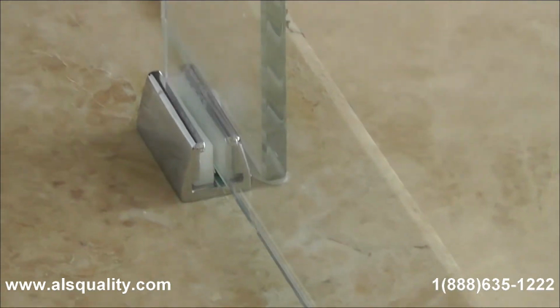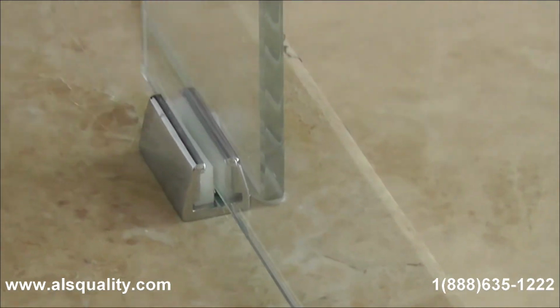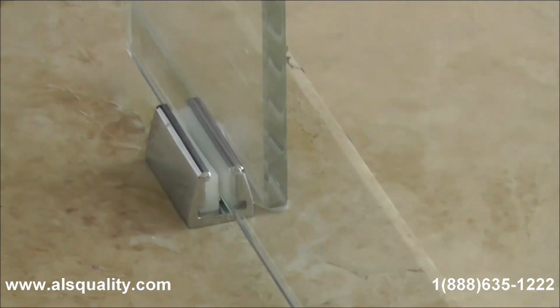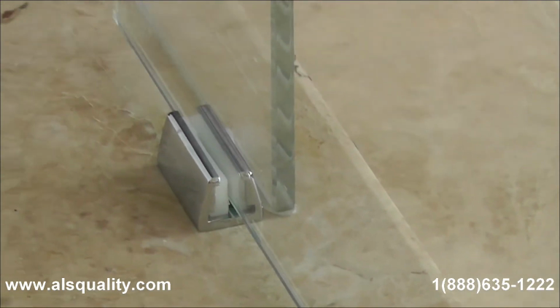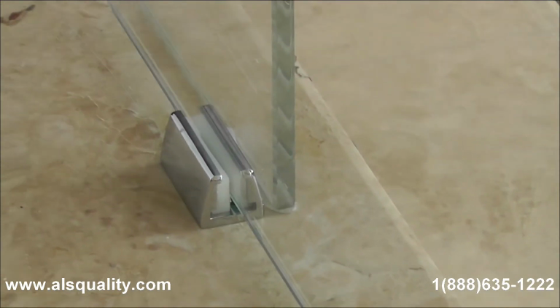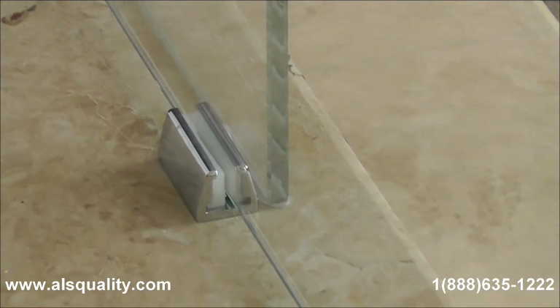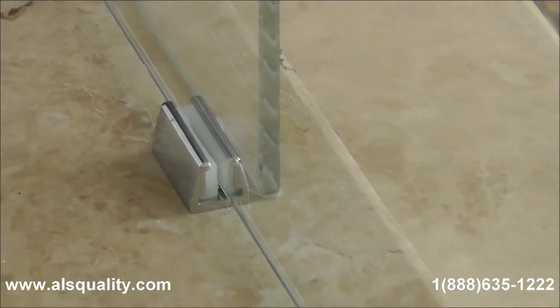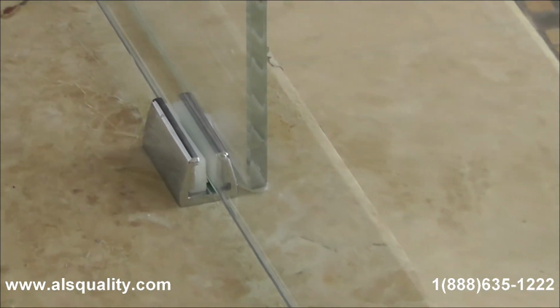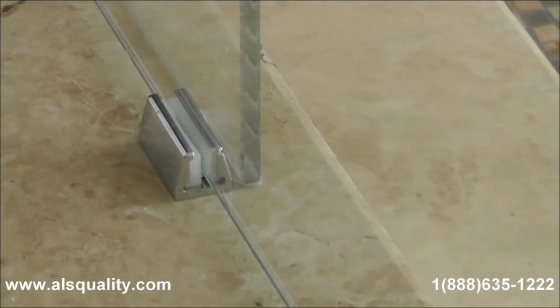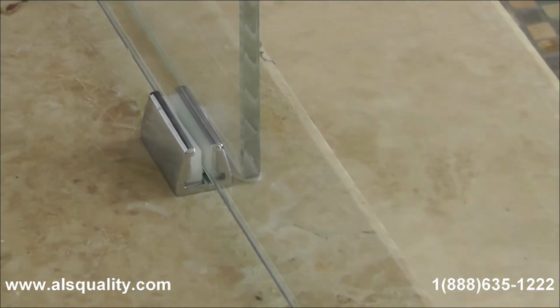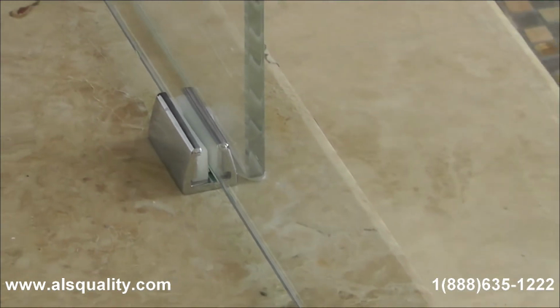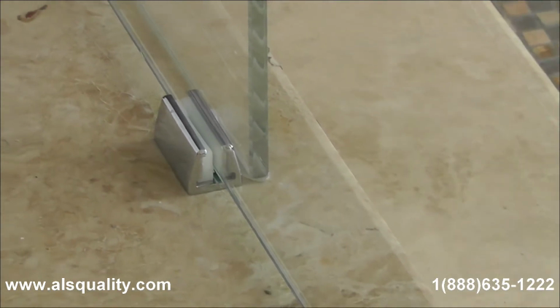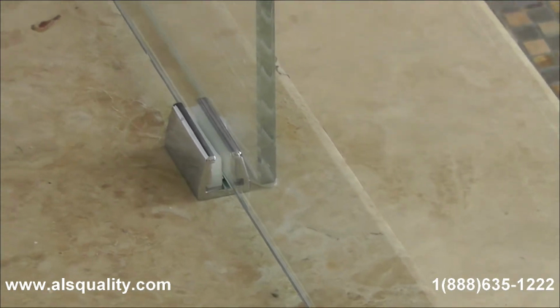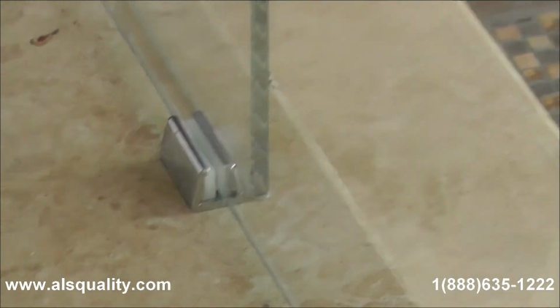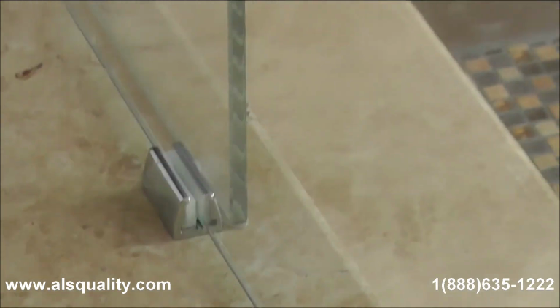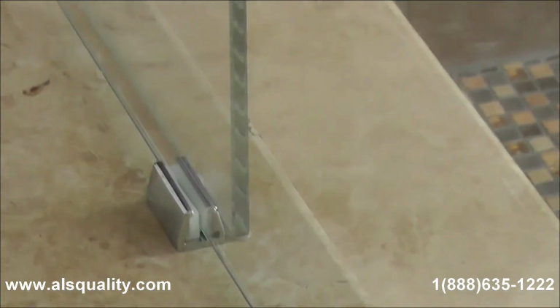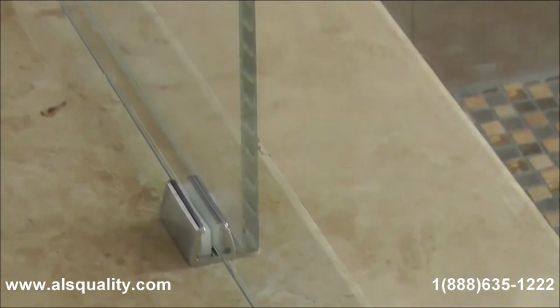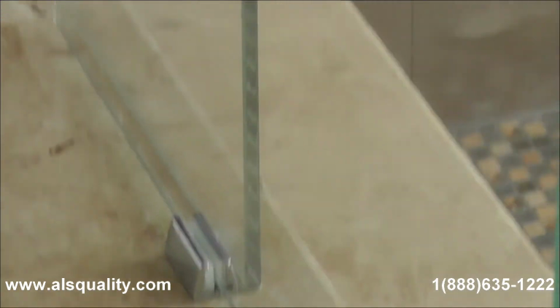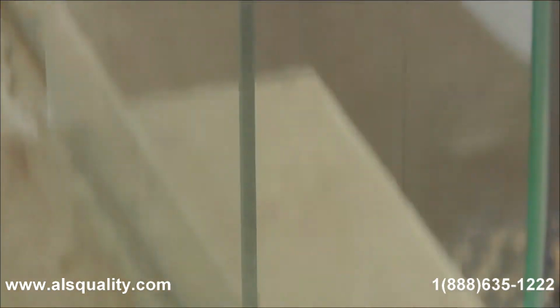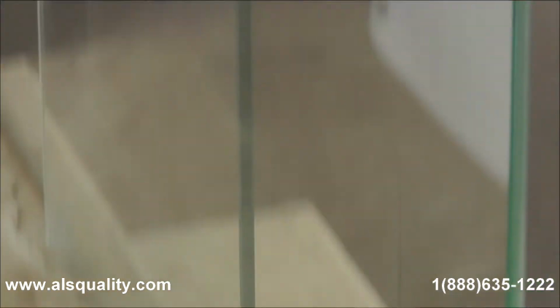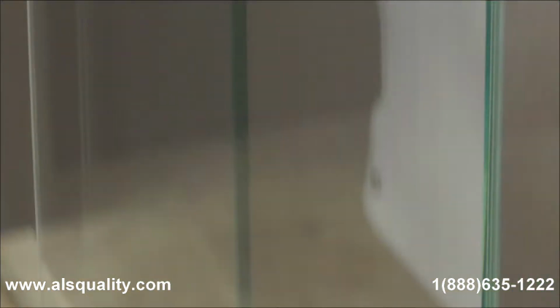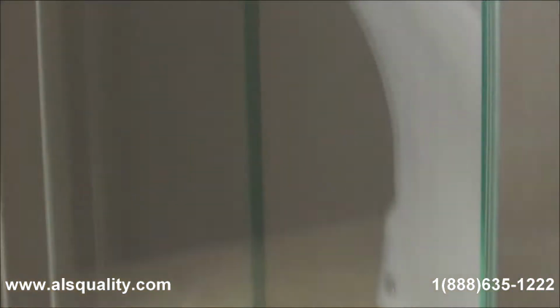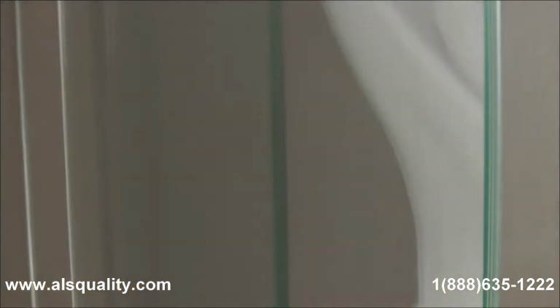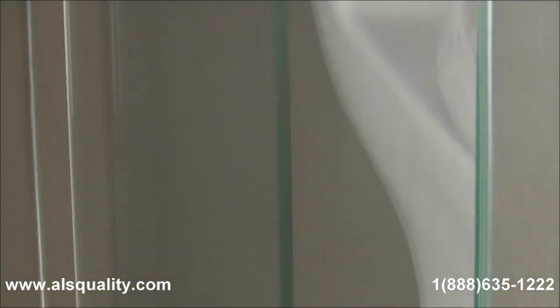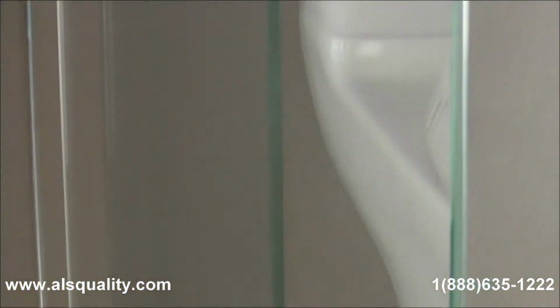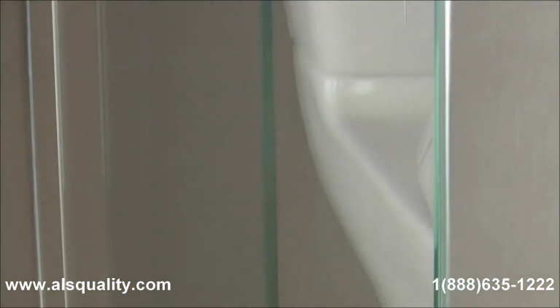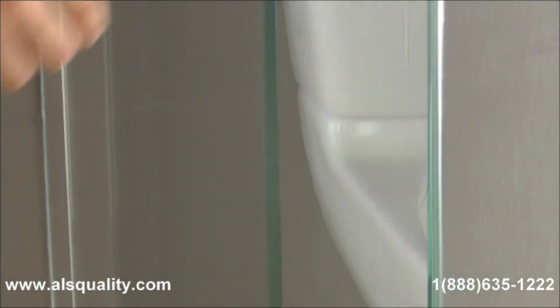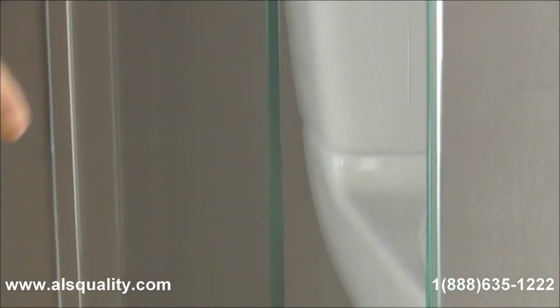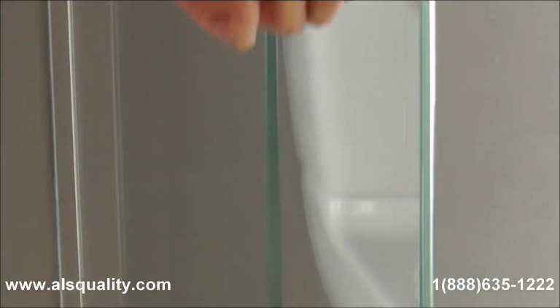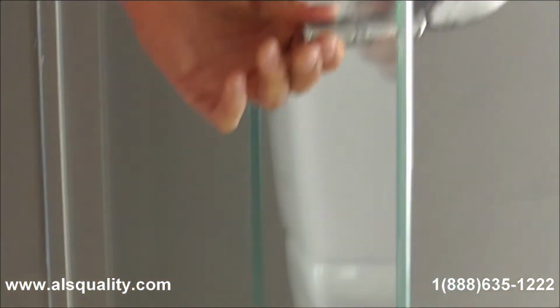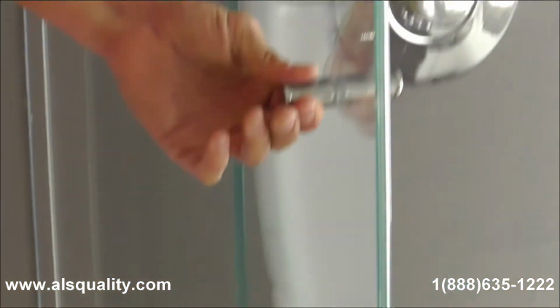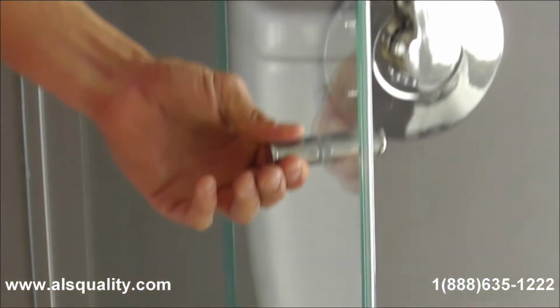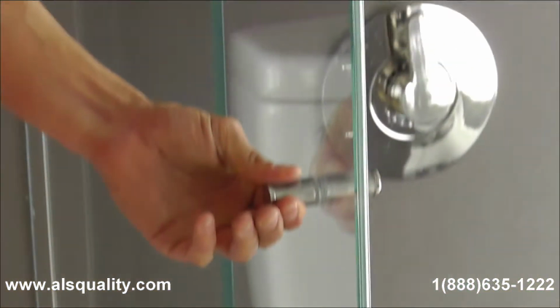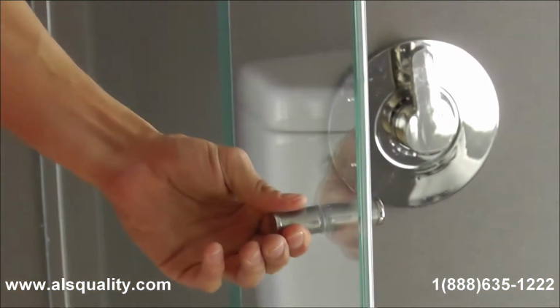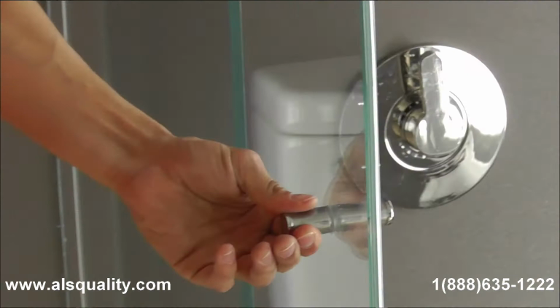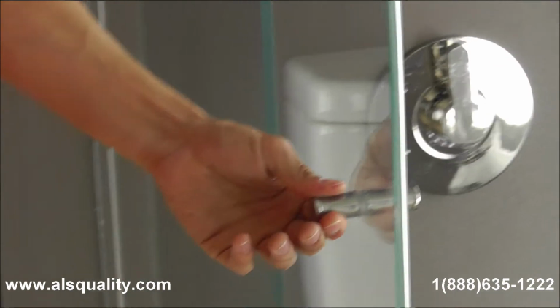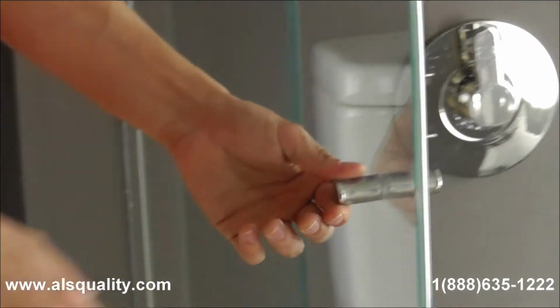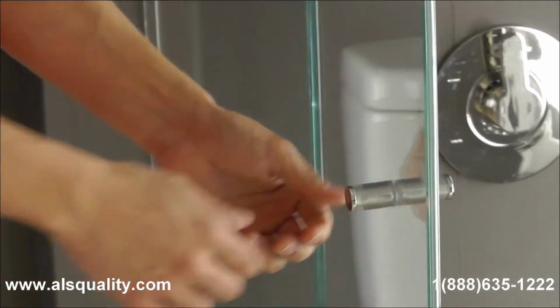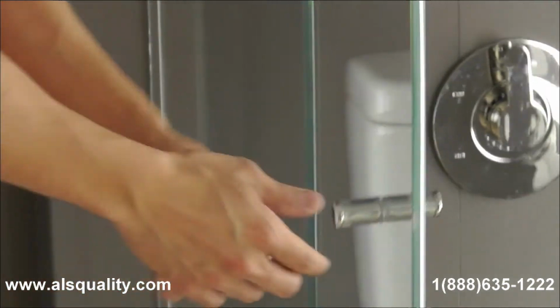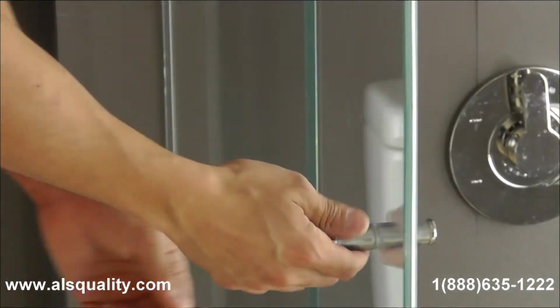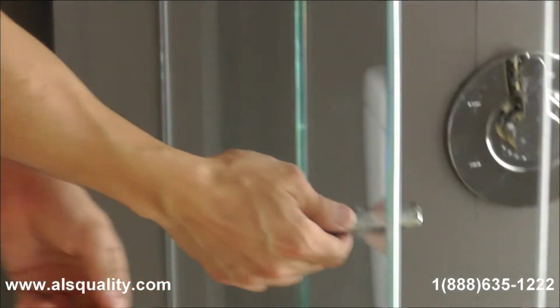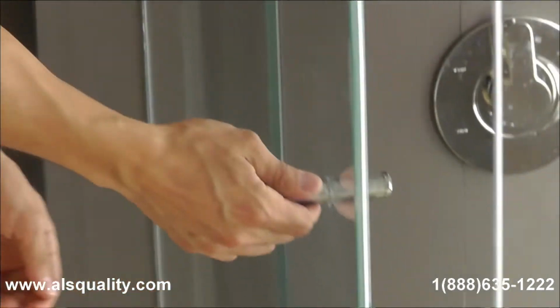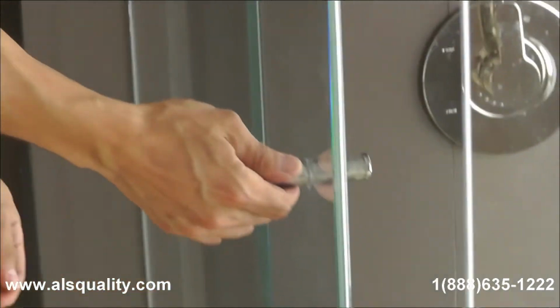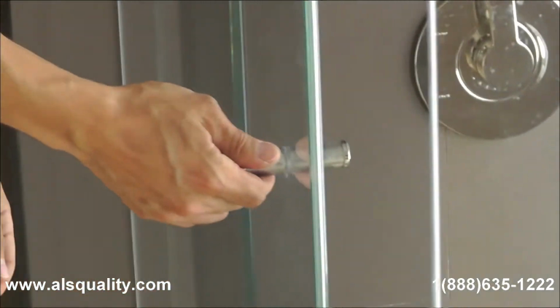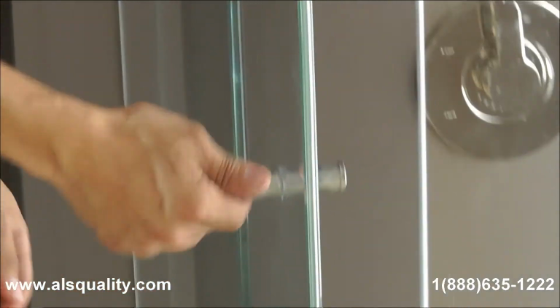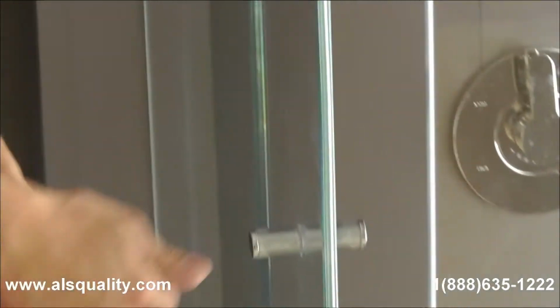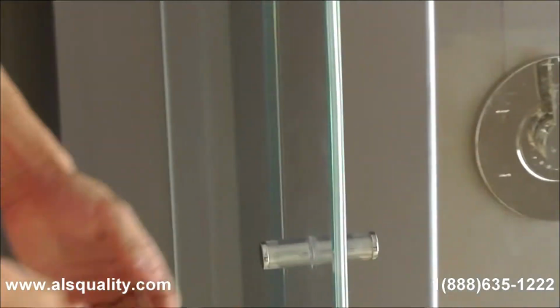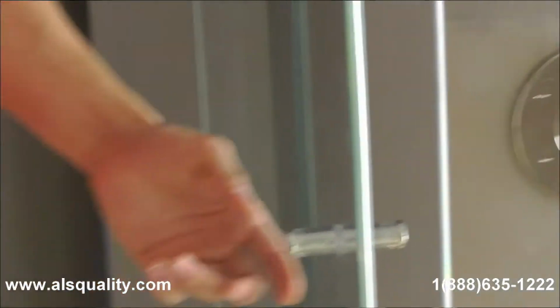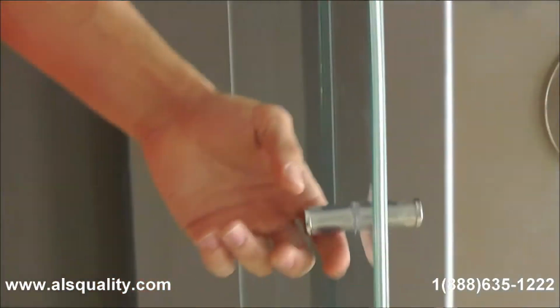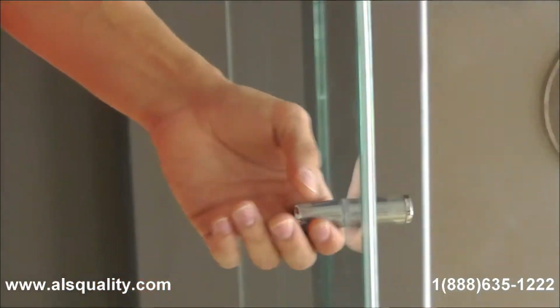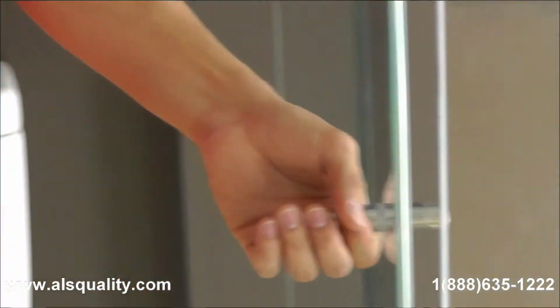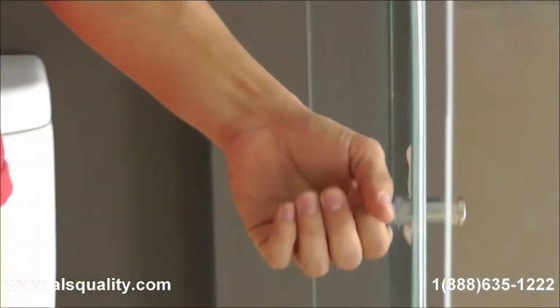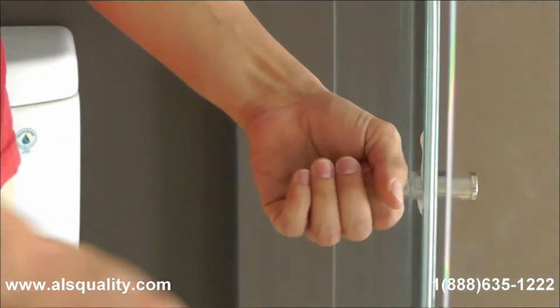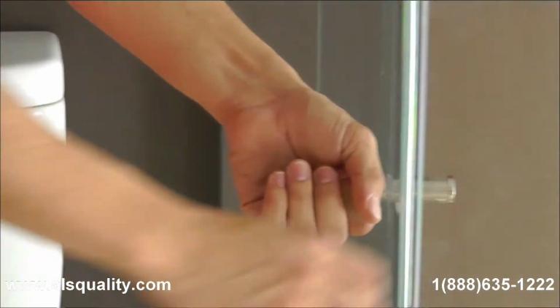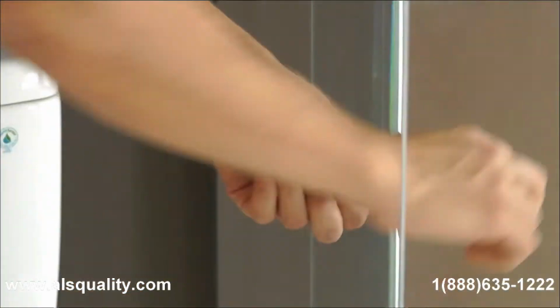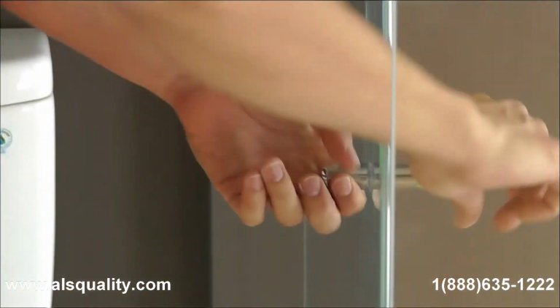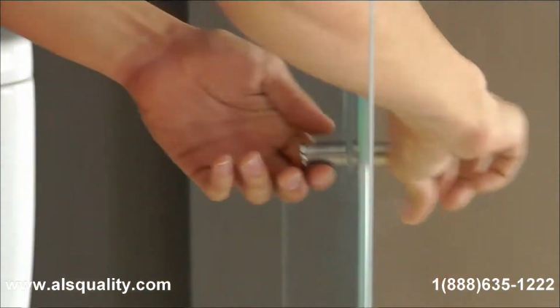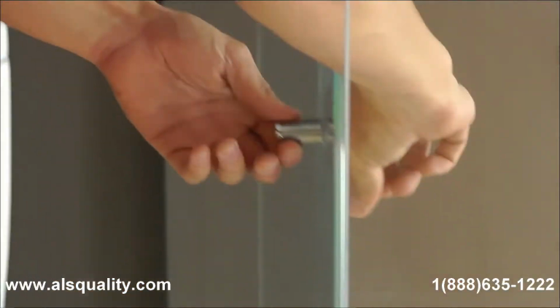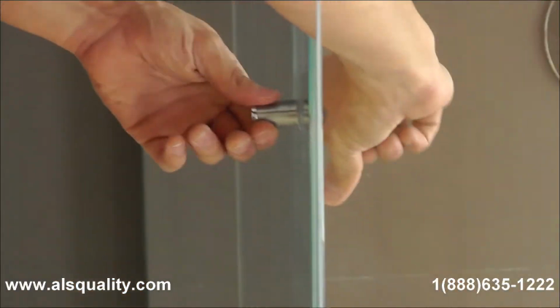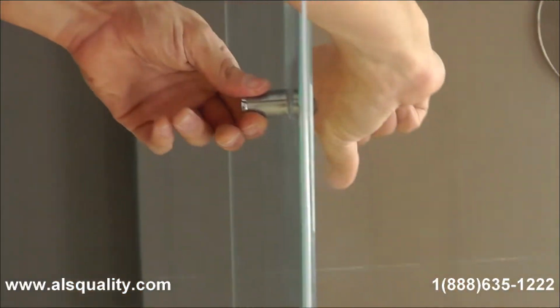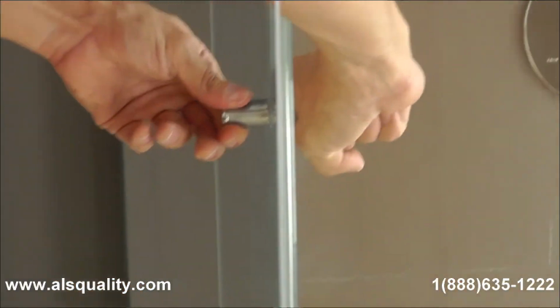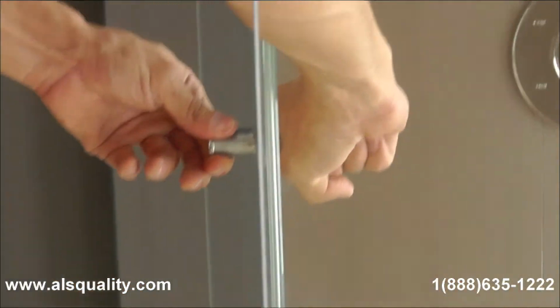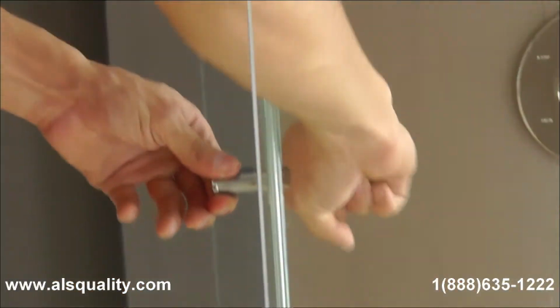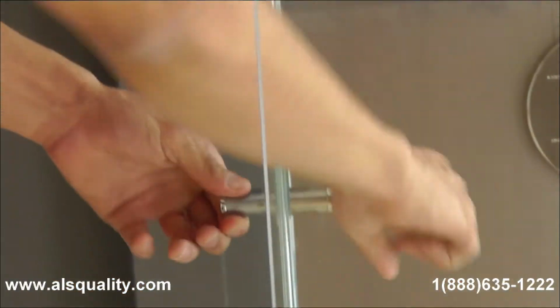What I am using is a double, back-to-back knob that has plastic covers.